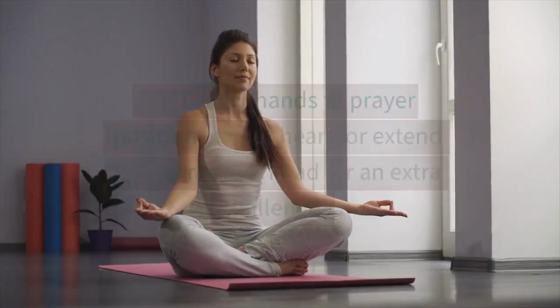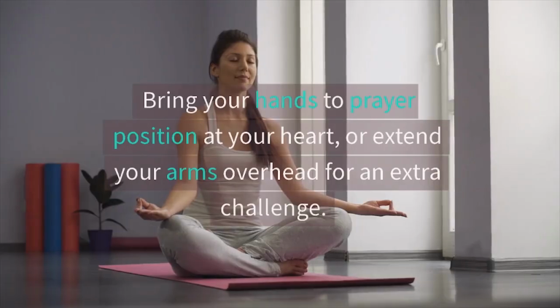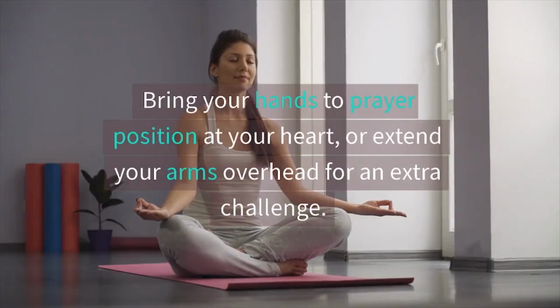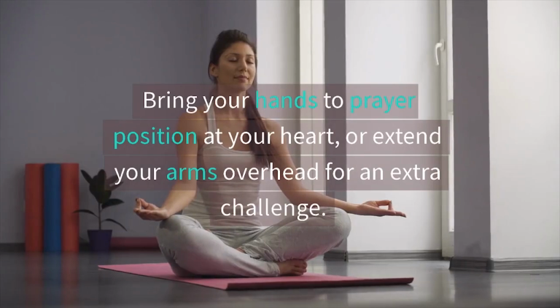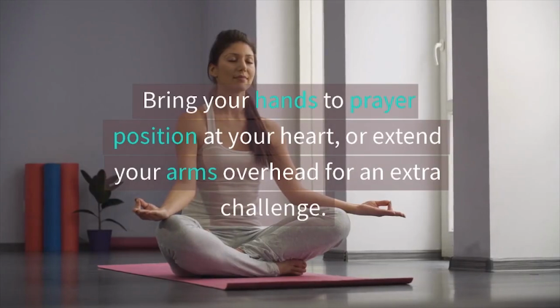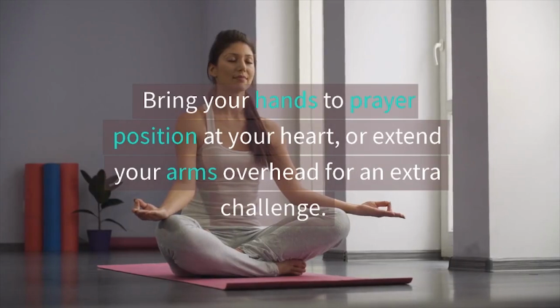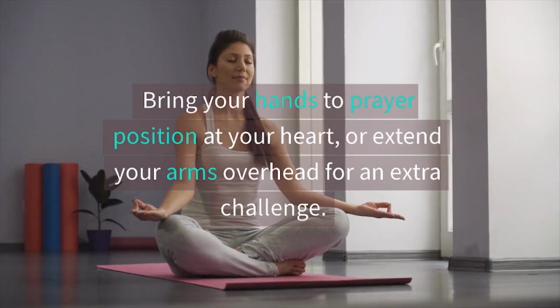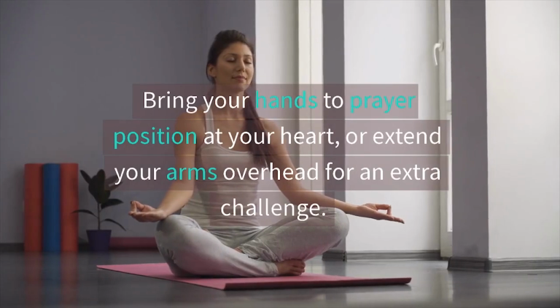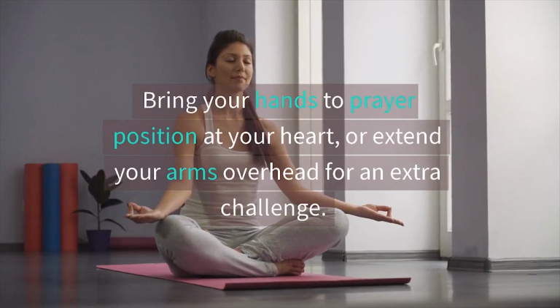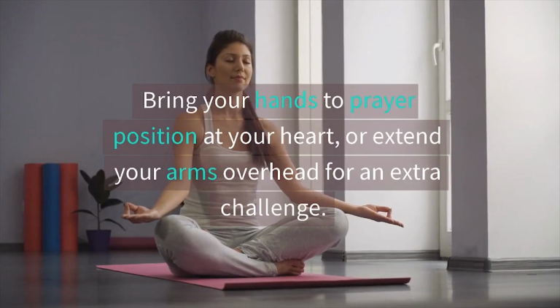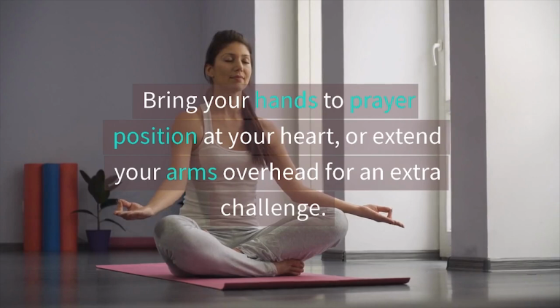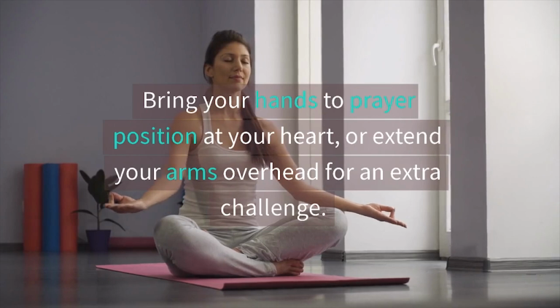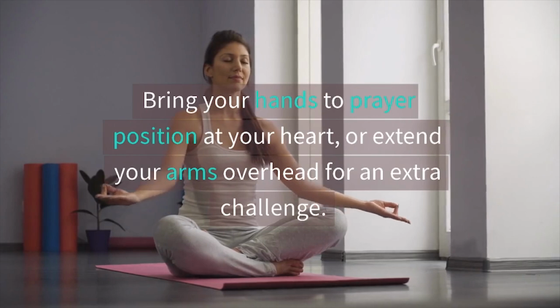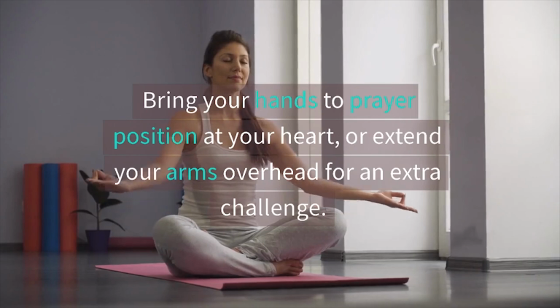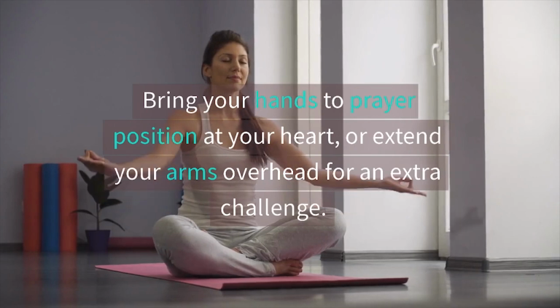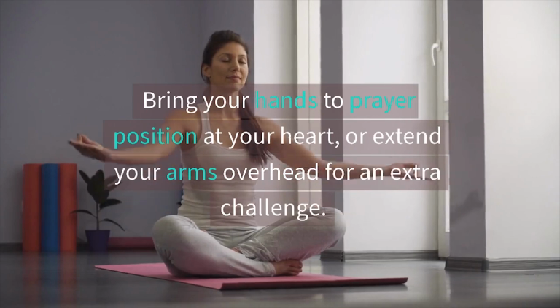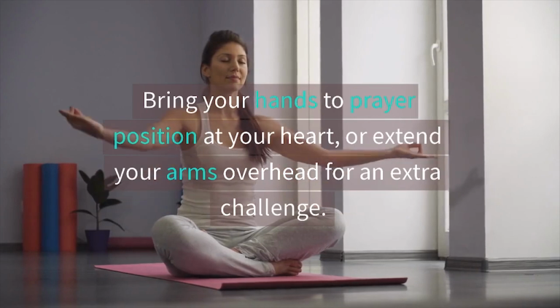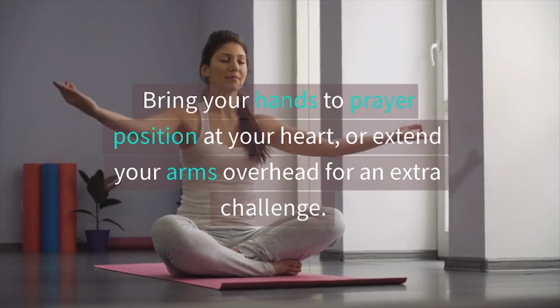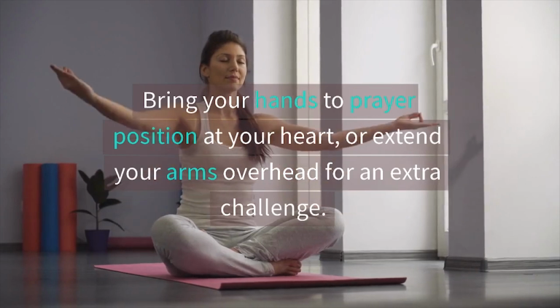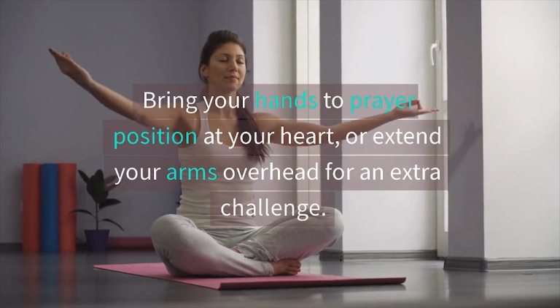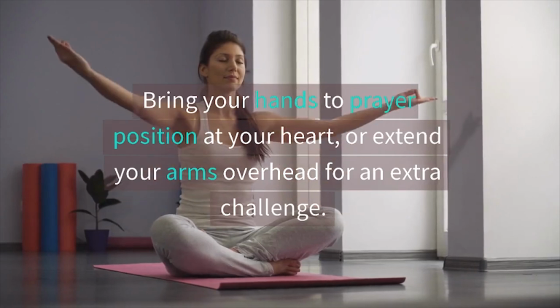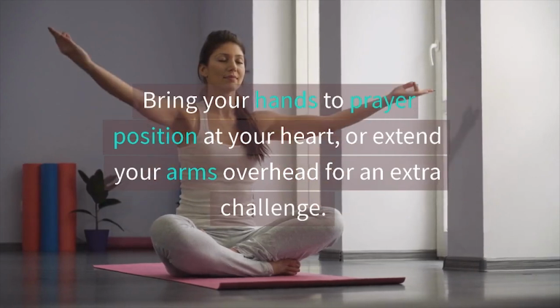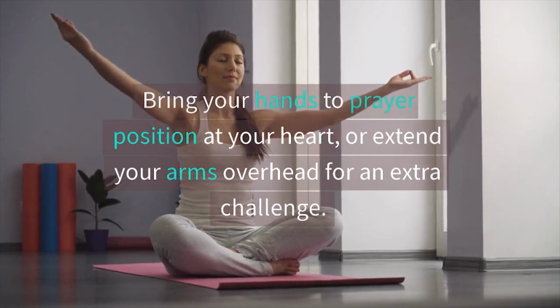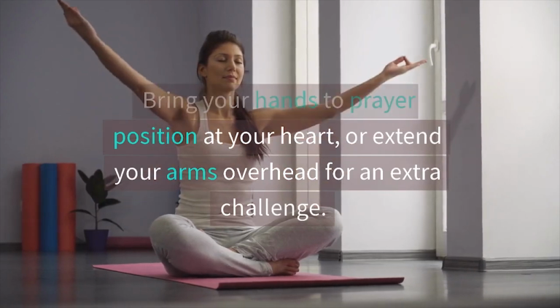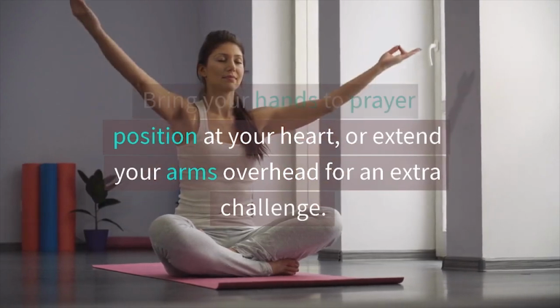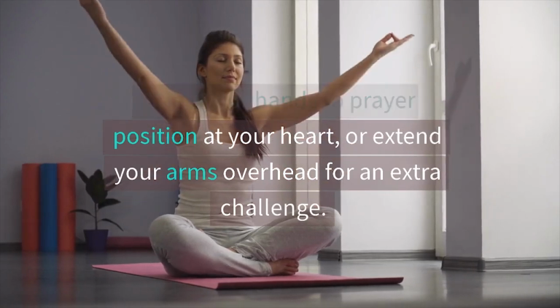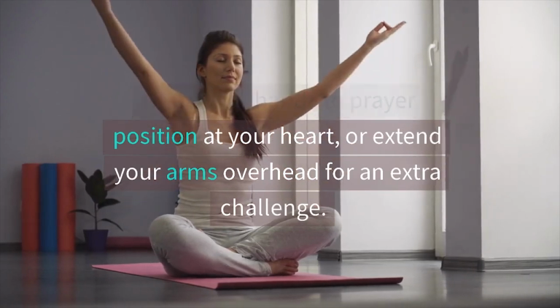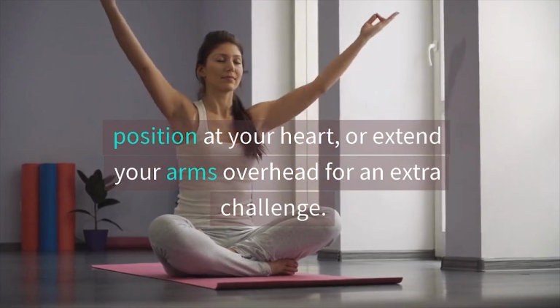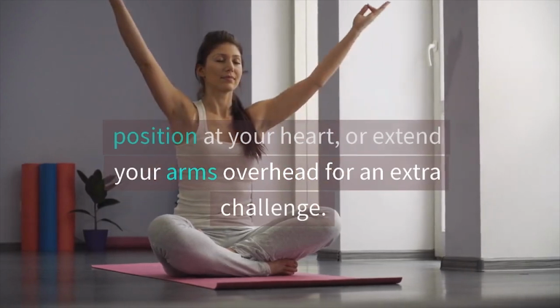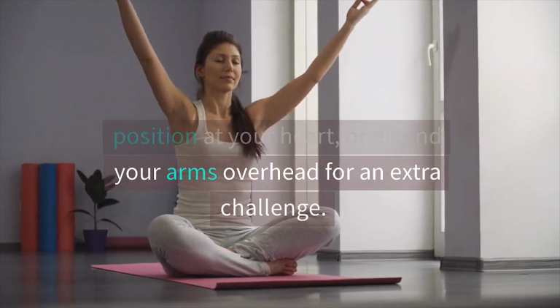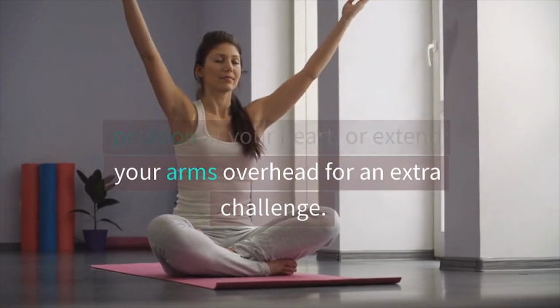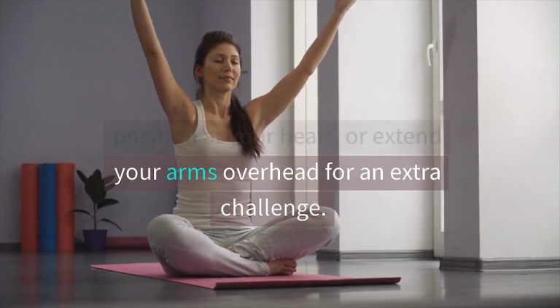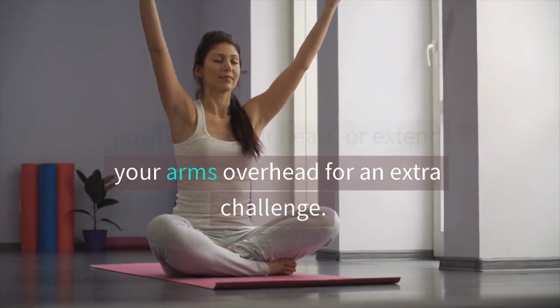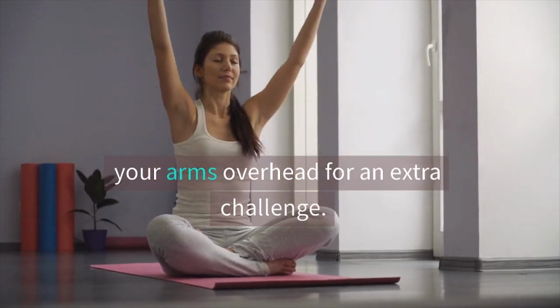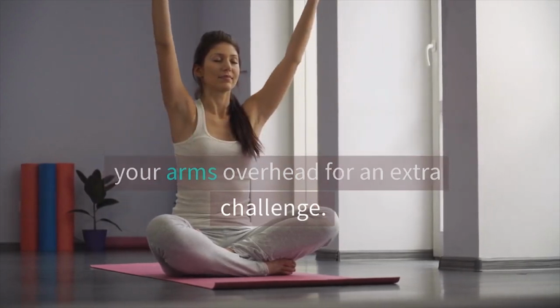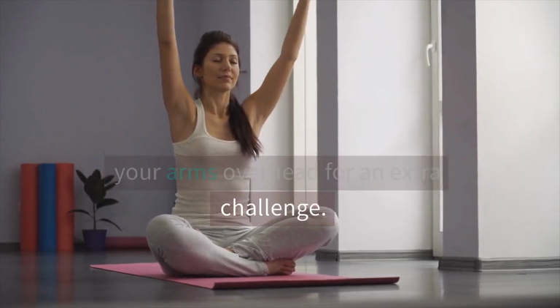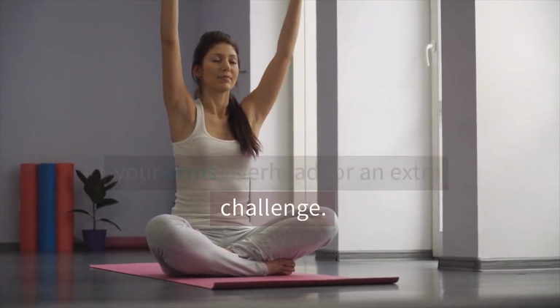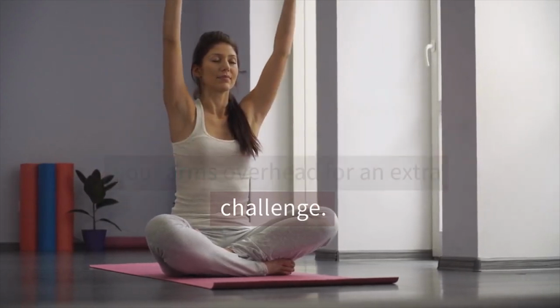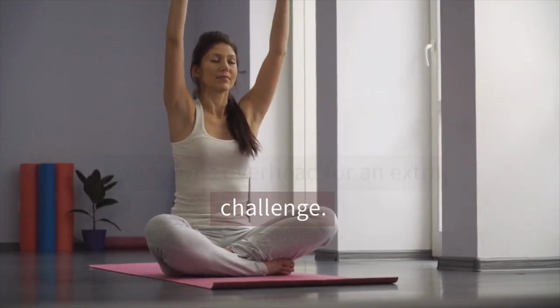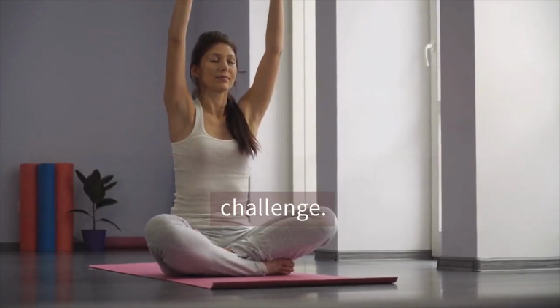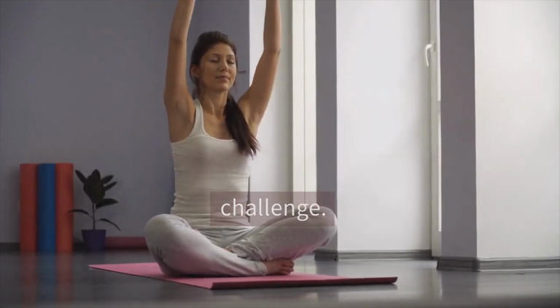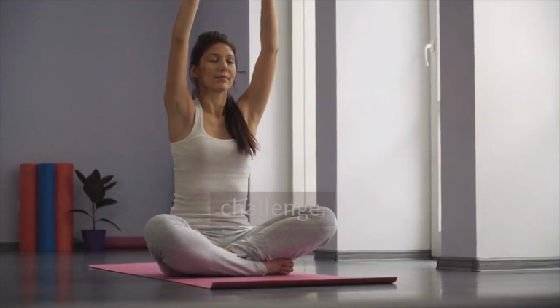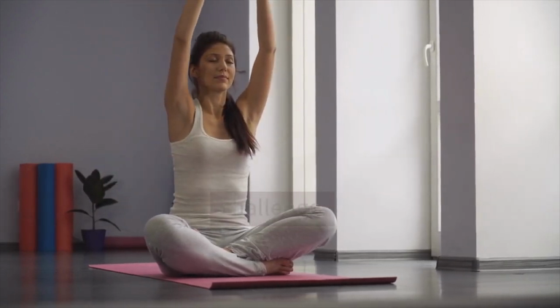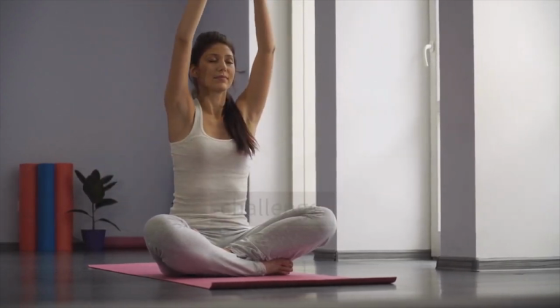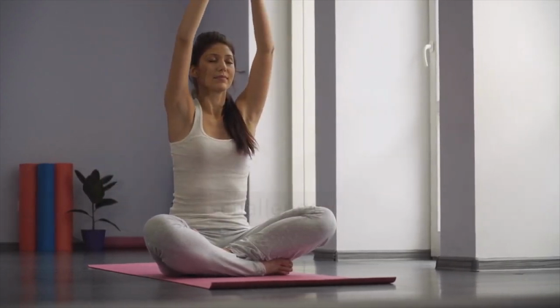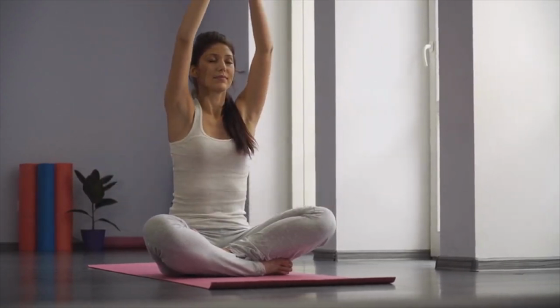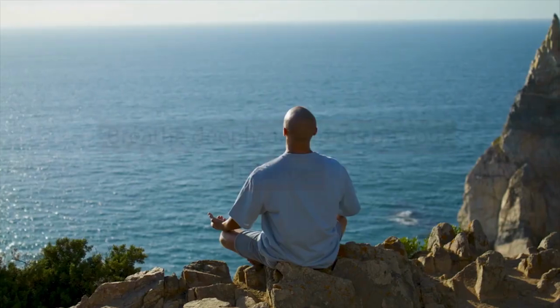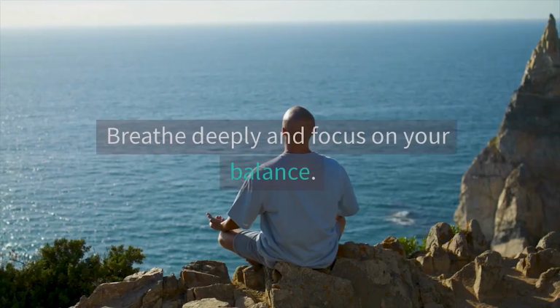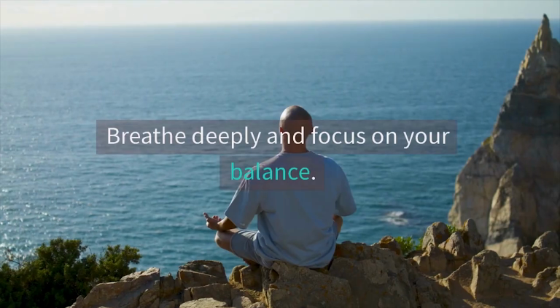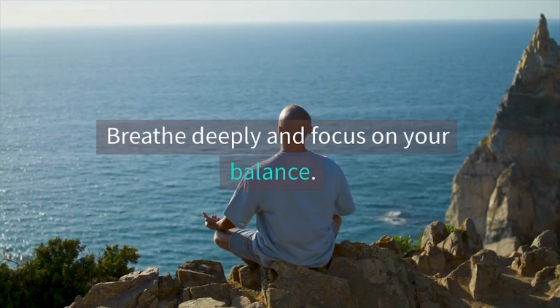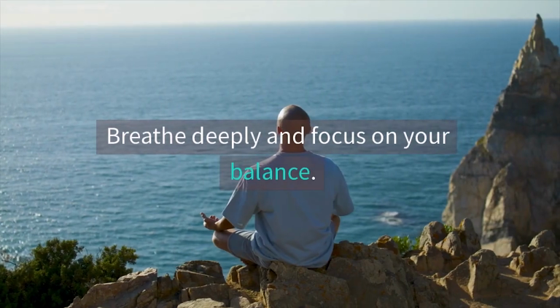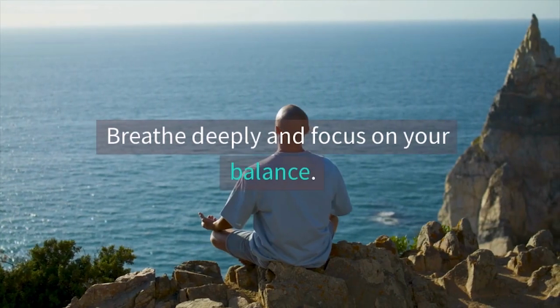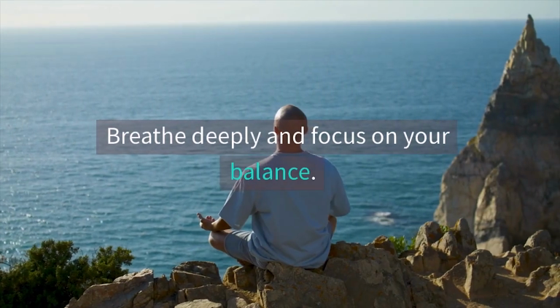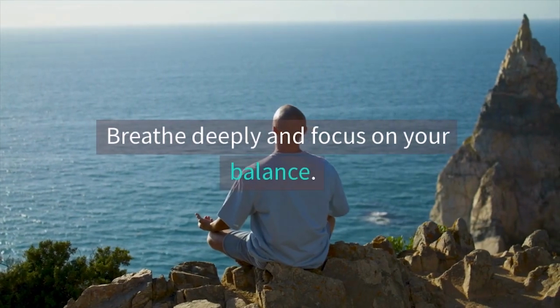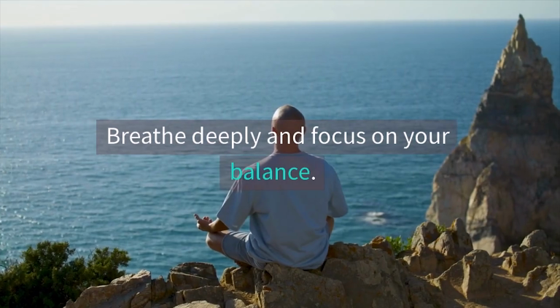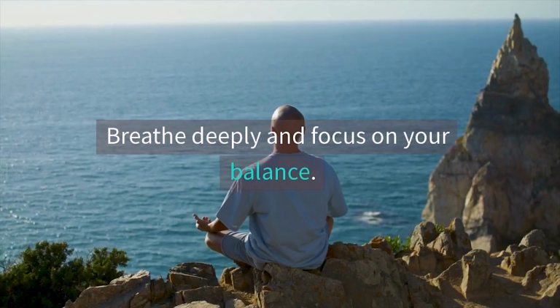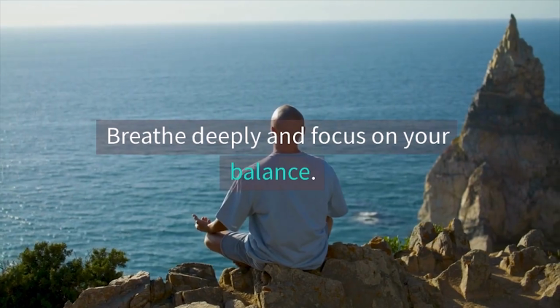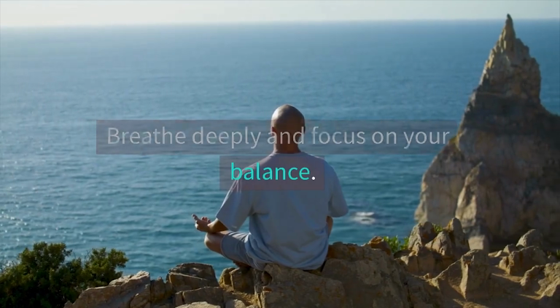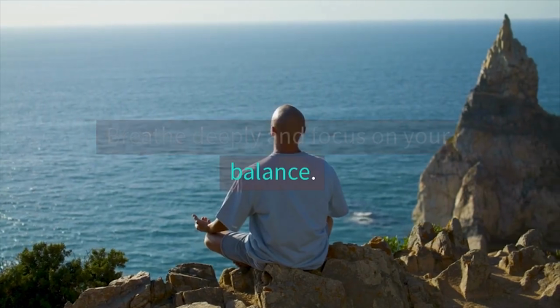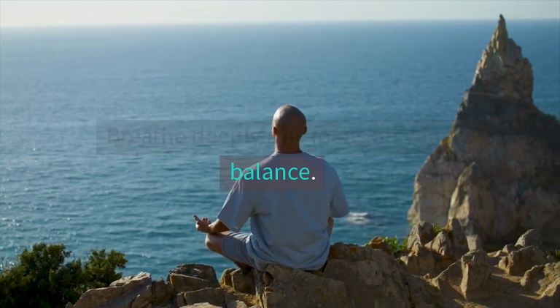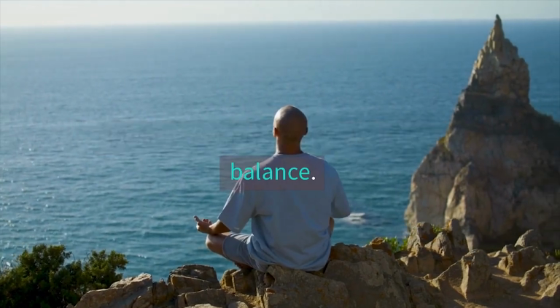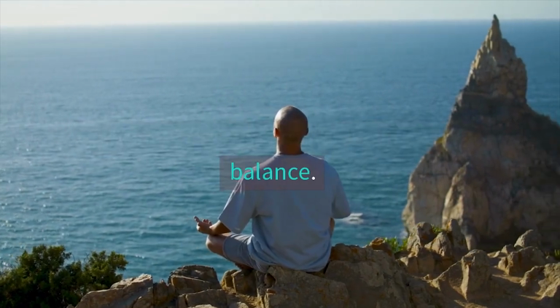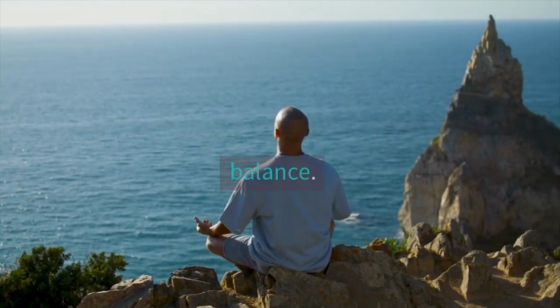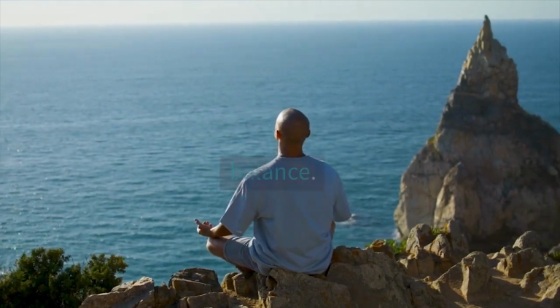Bring your hands to prayer position at your heart, or extend your arms overhead for an extra challenge. Breathe deeply and focus on your balance.